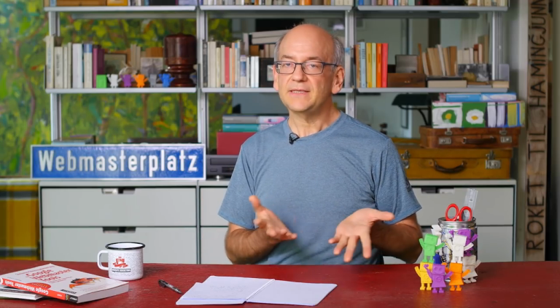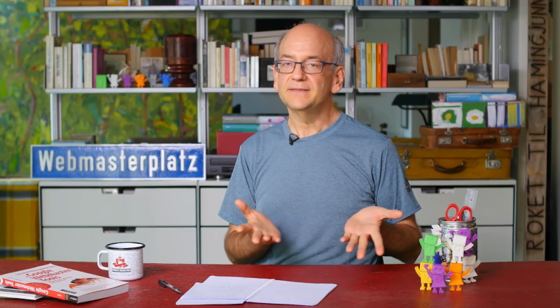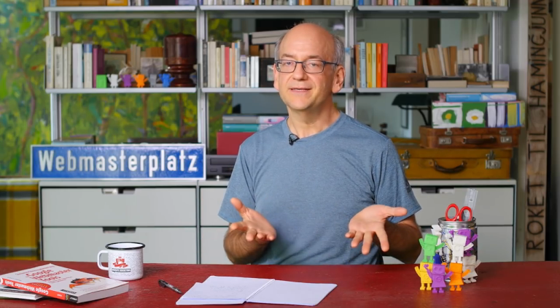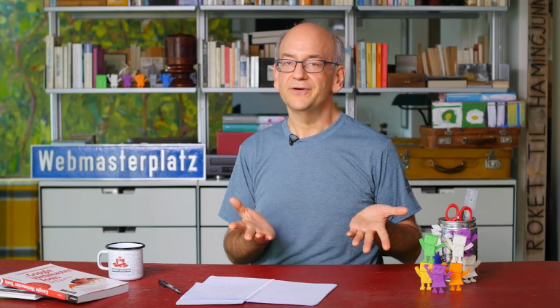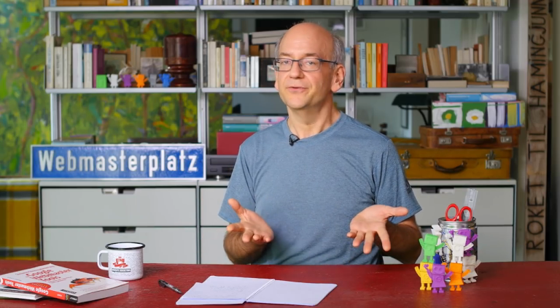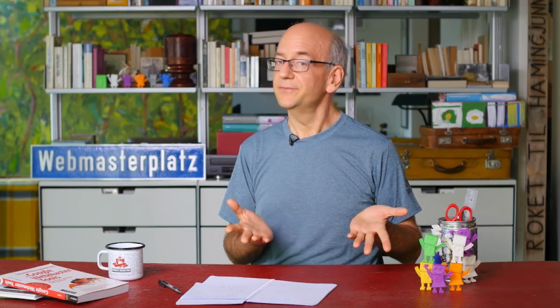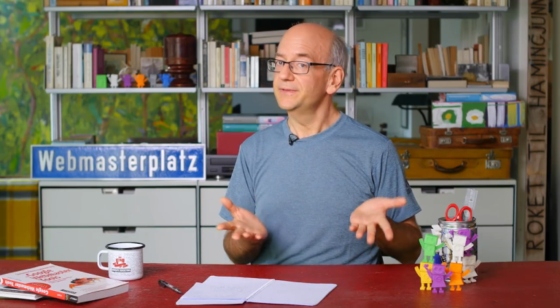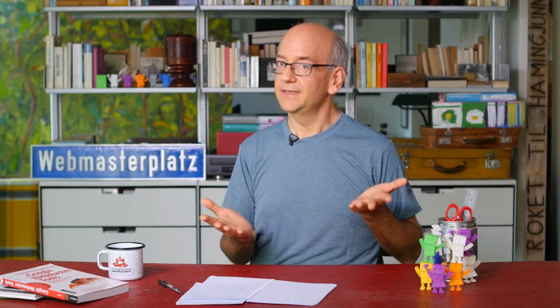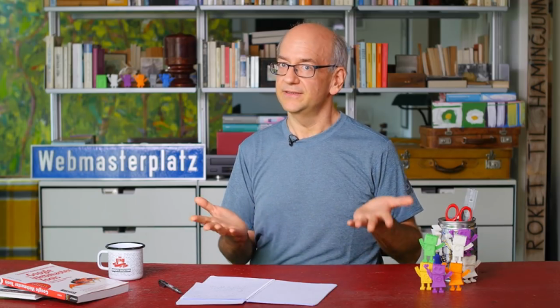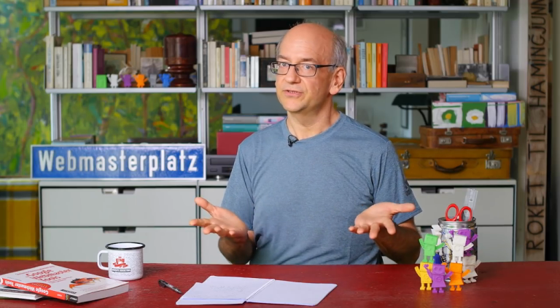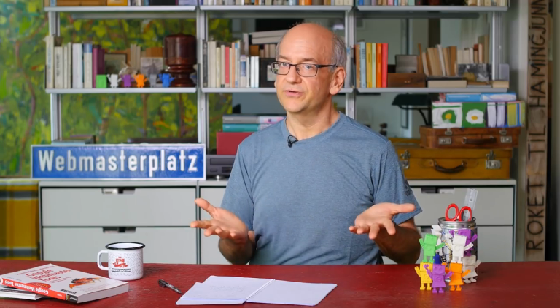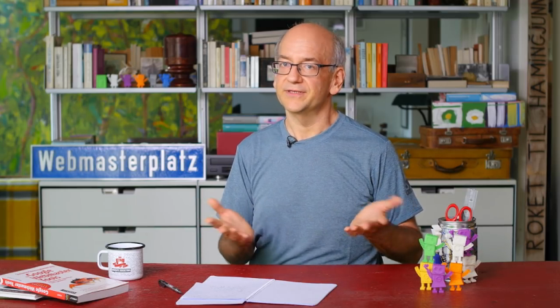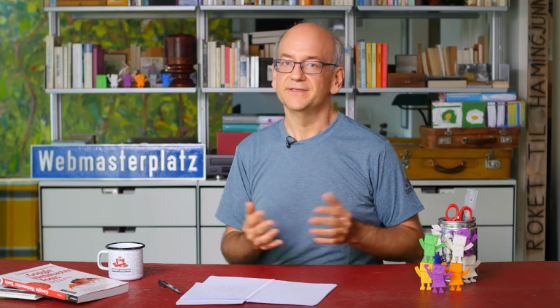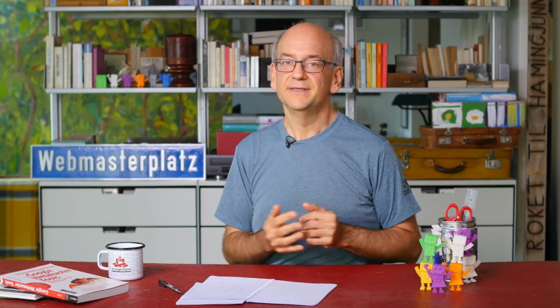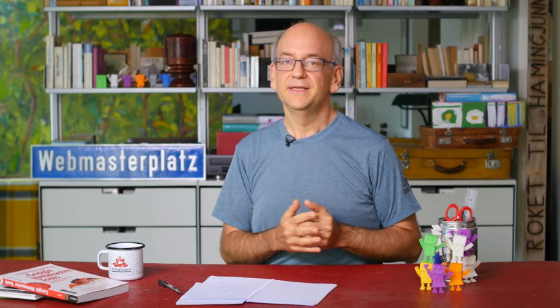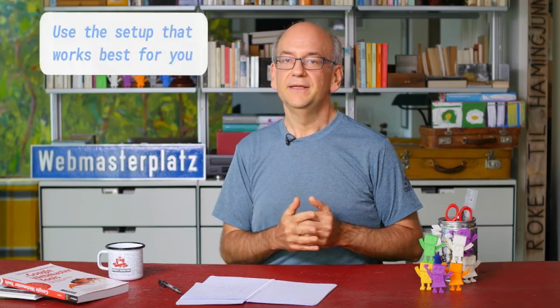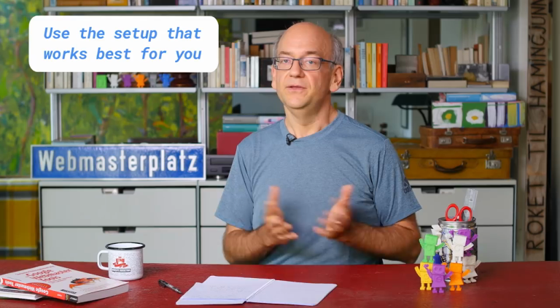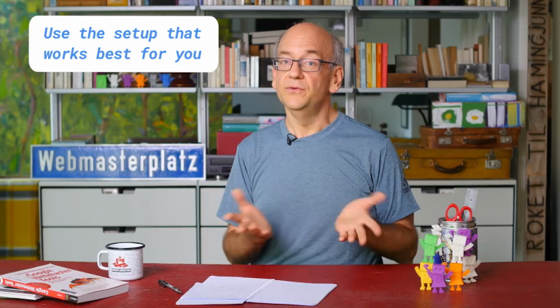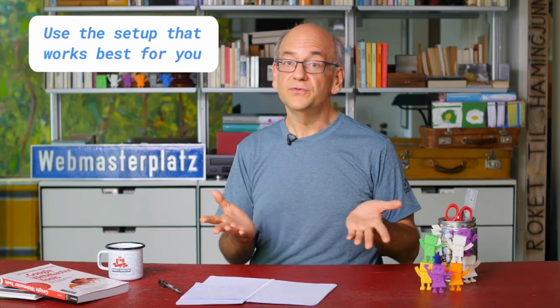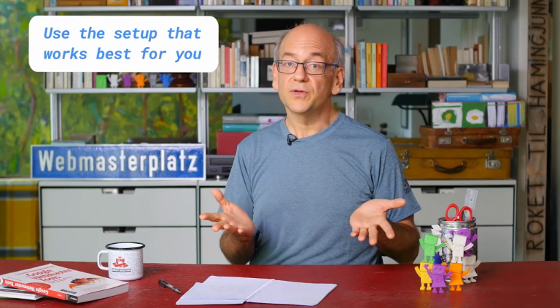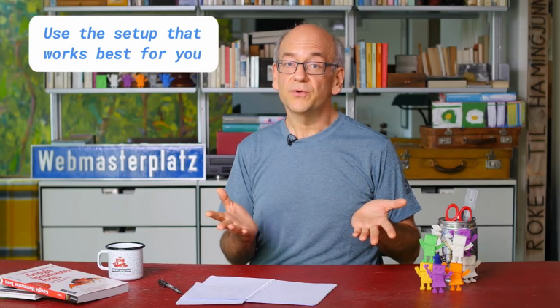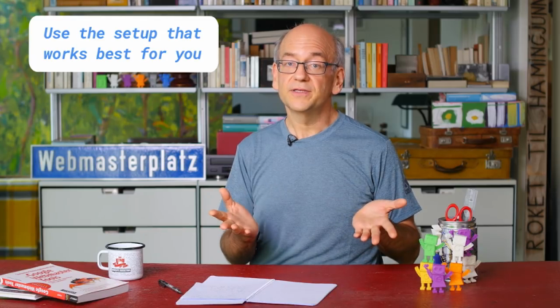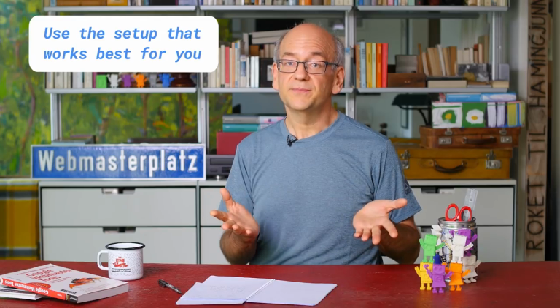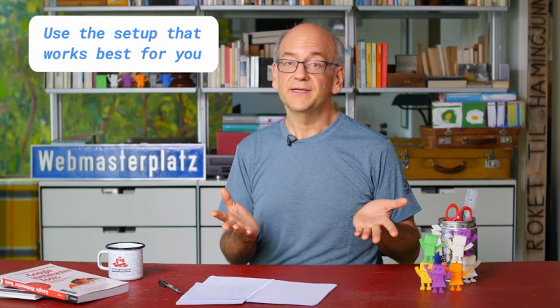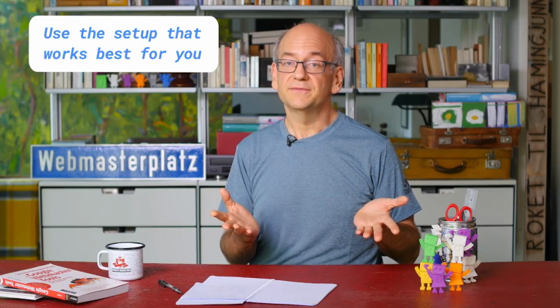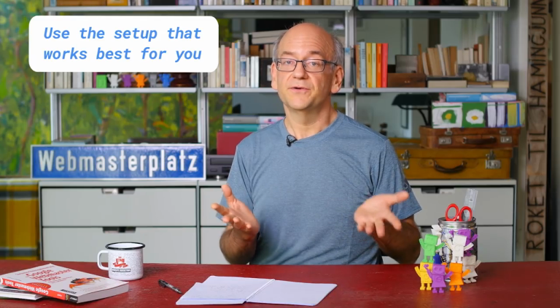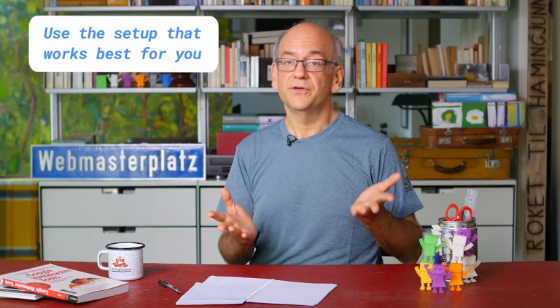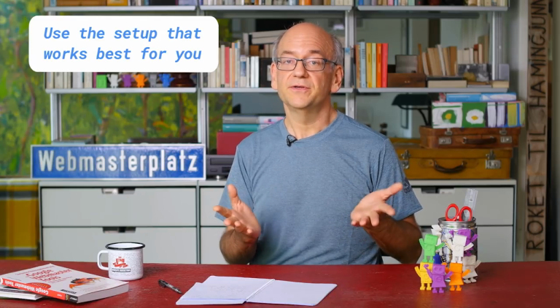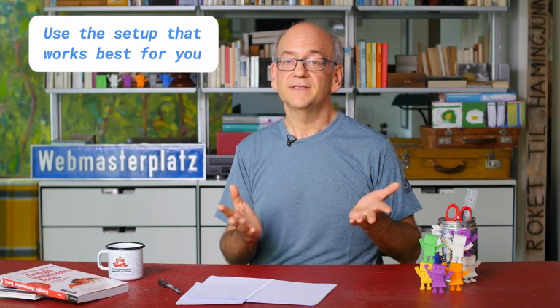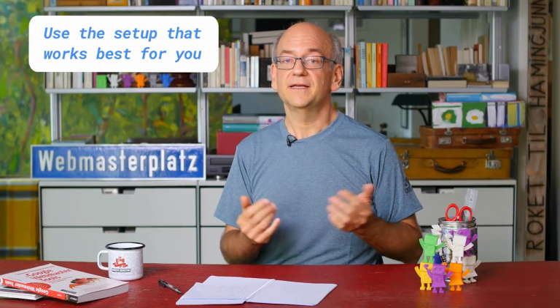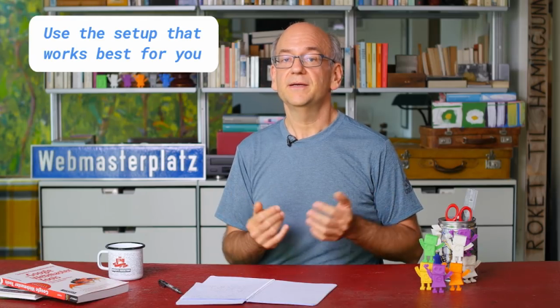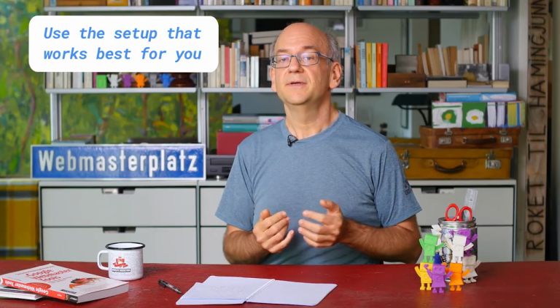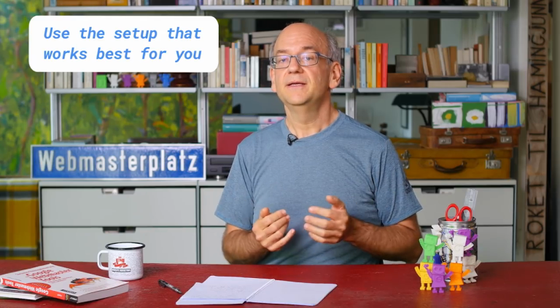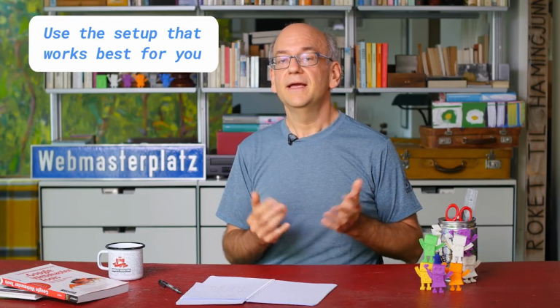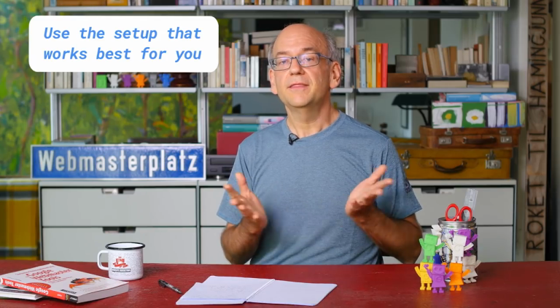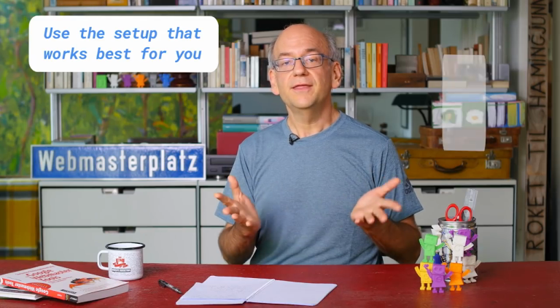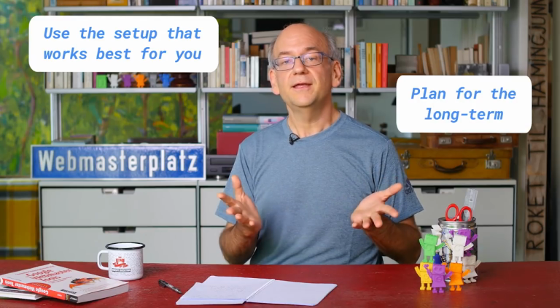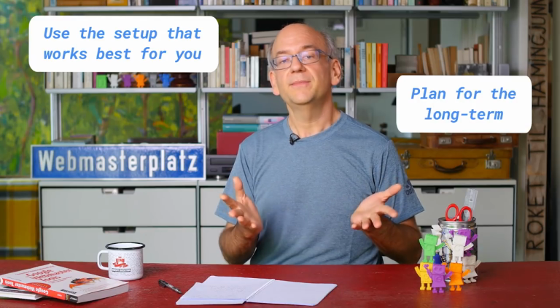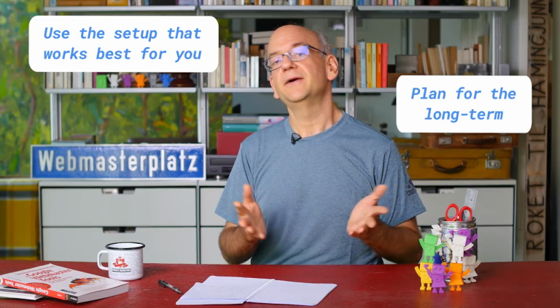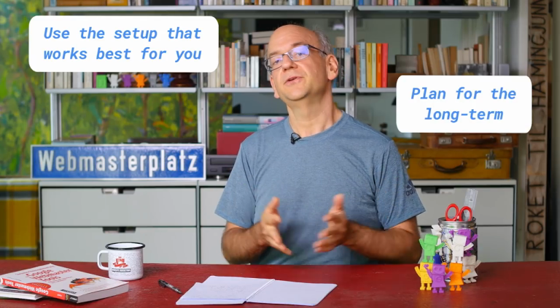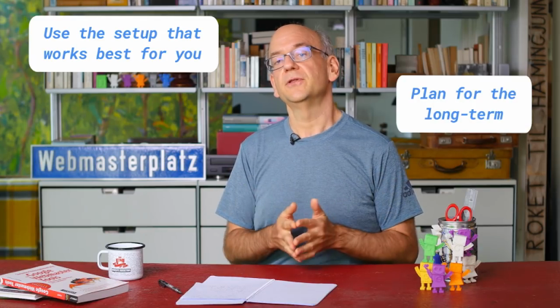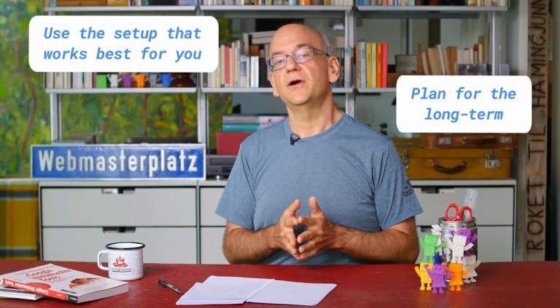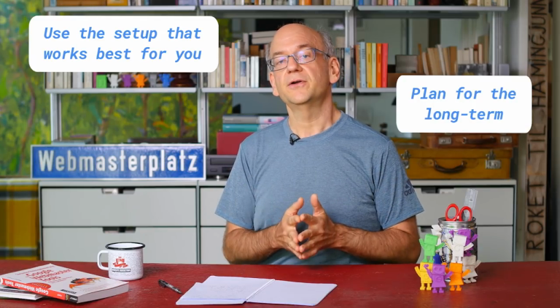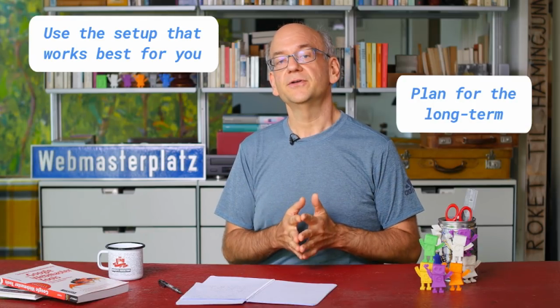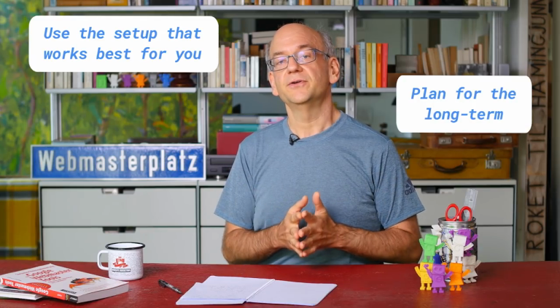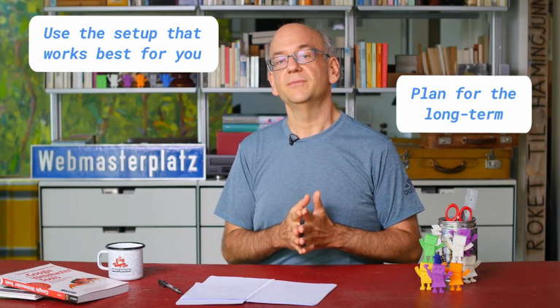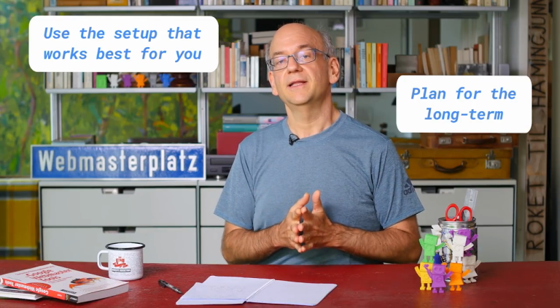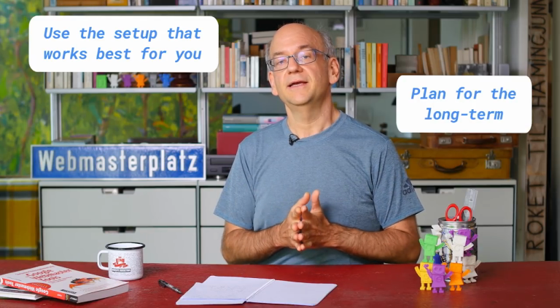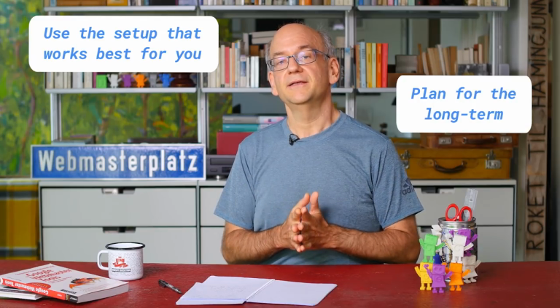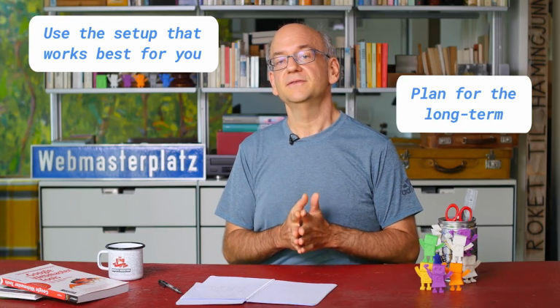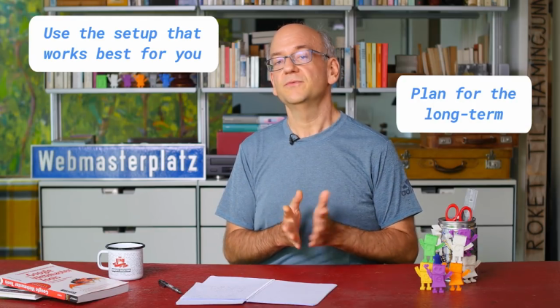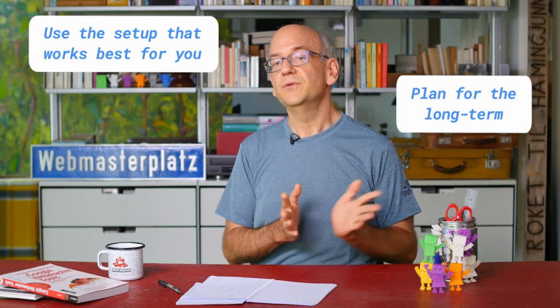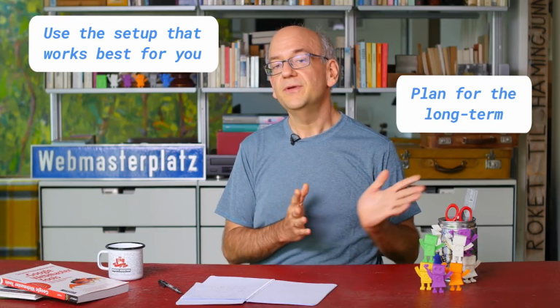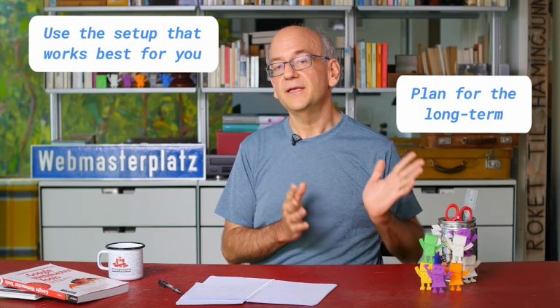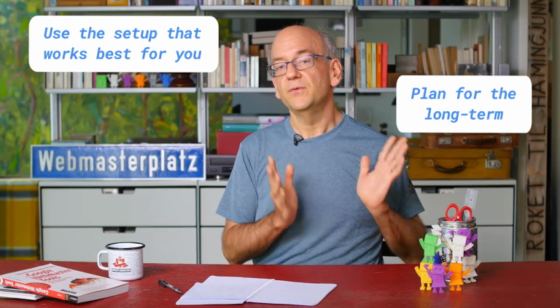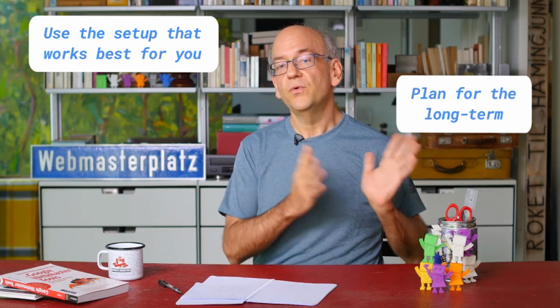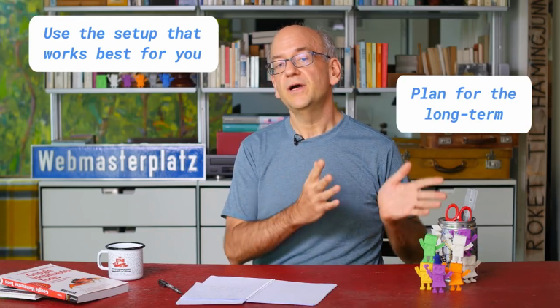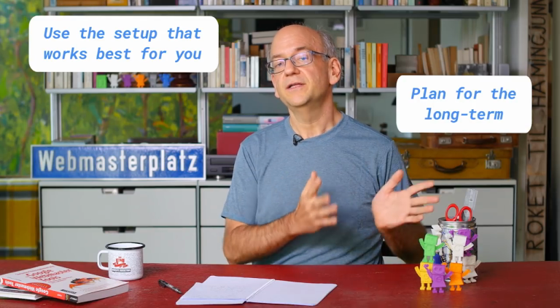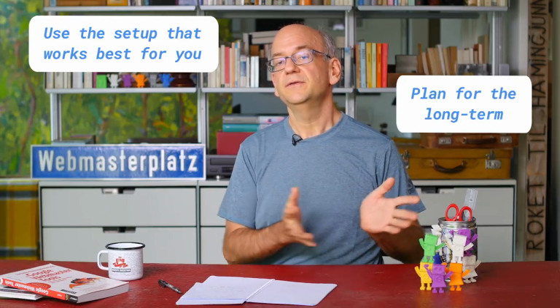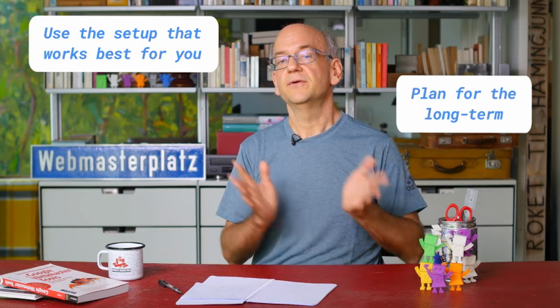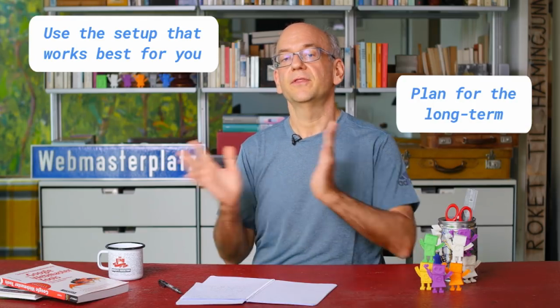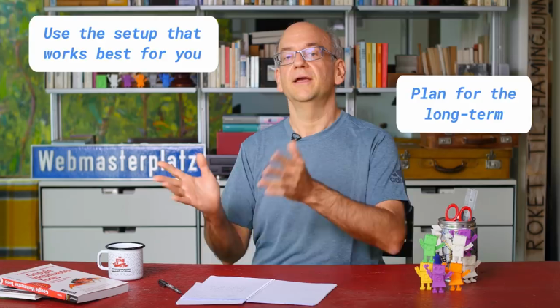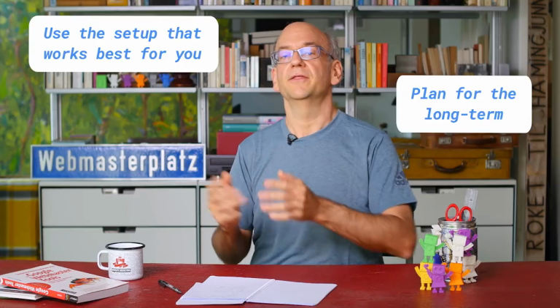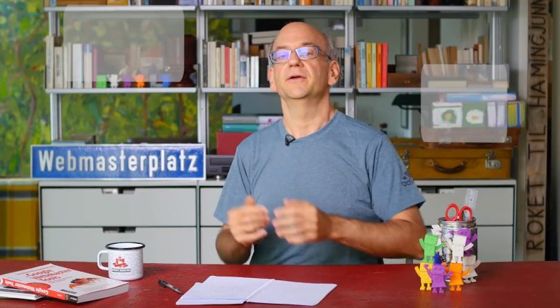So in short, use what works best for your setup and think about your longer-term plans when picking one or the other.